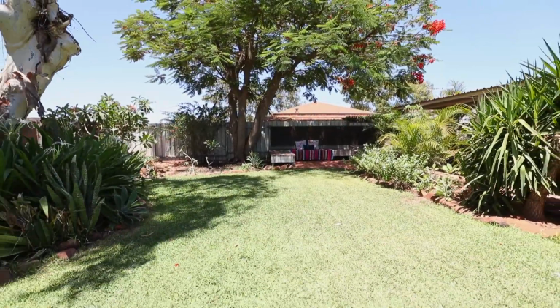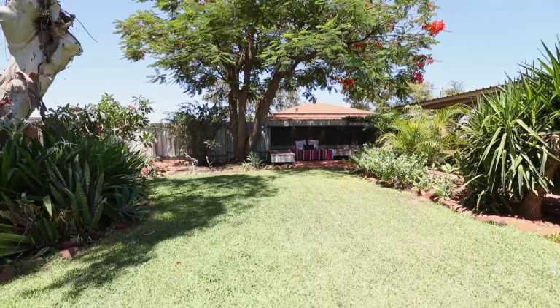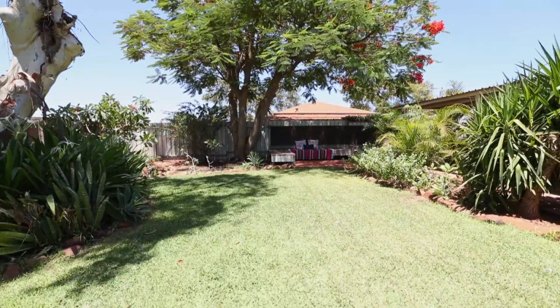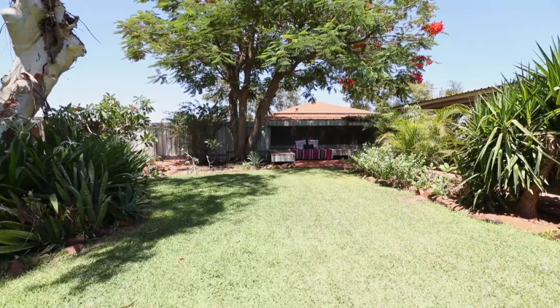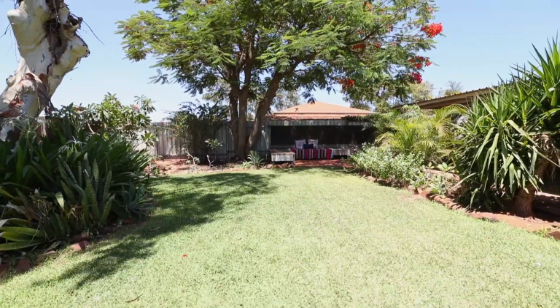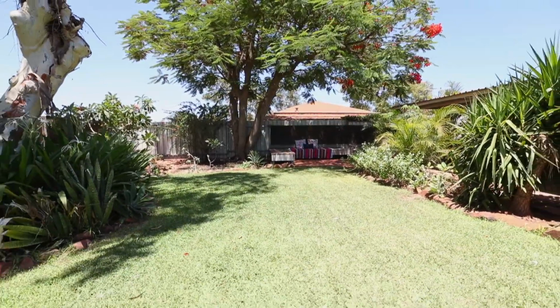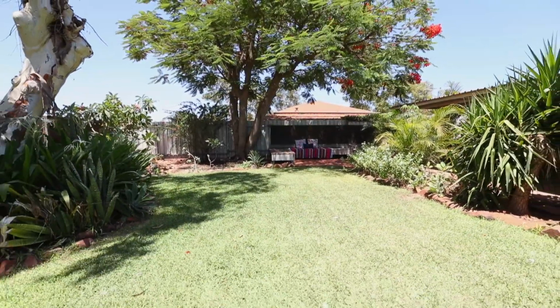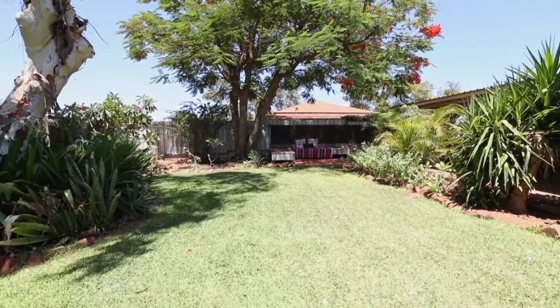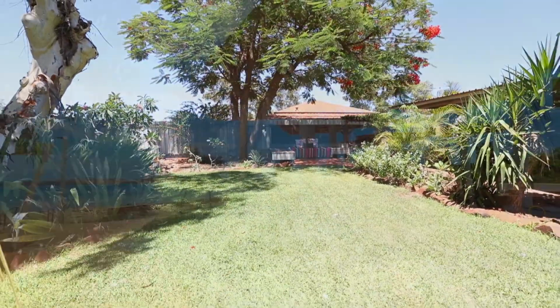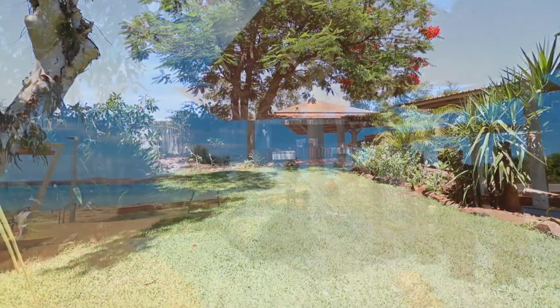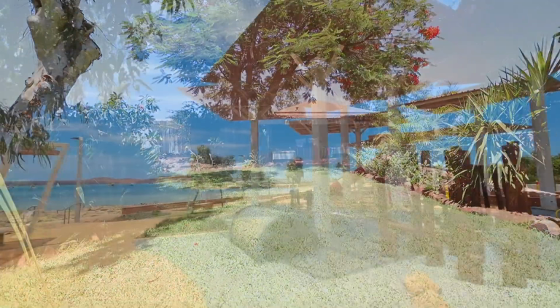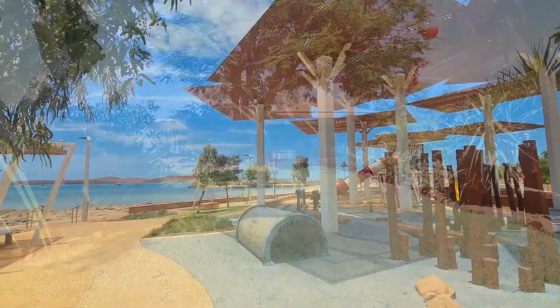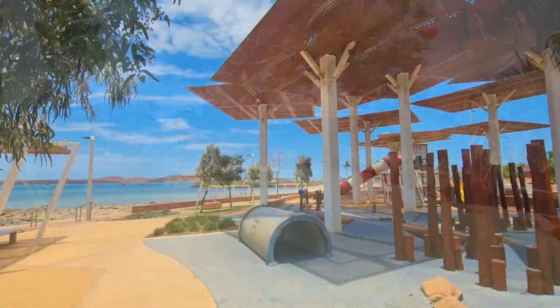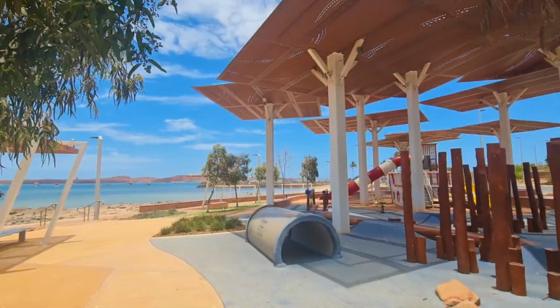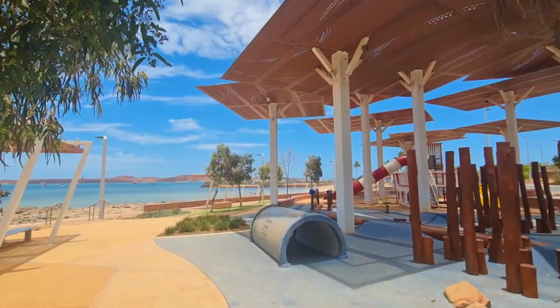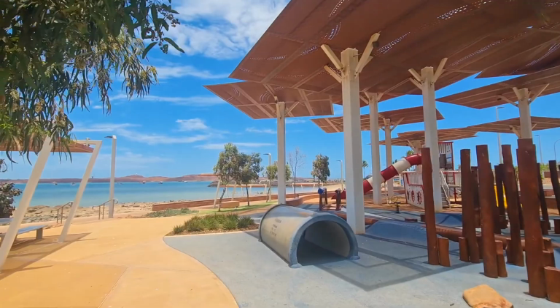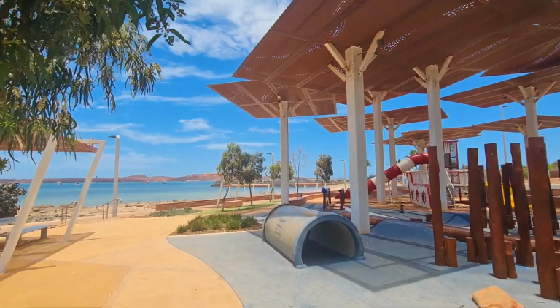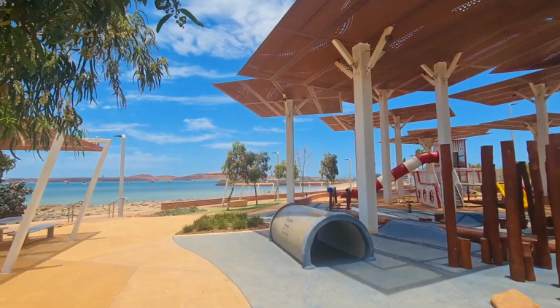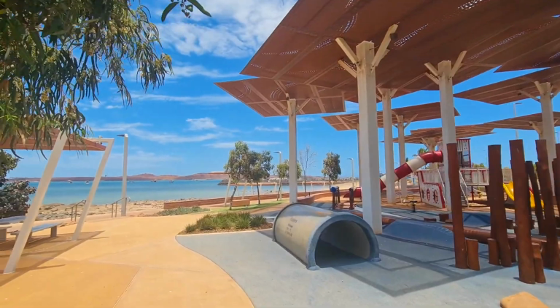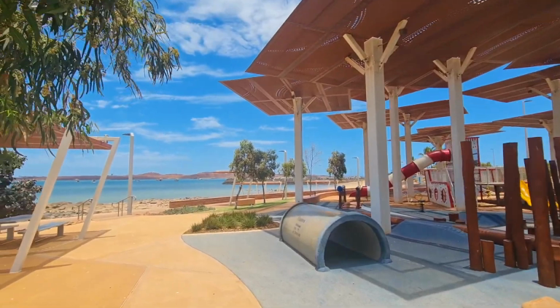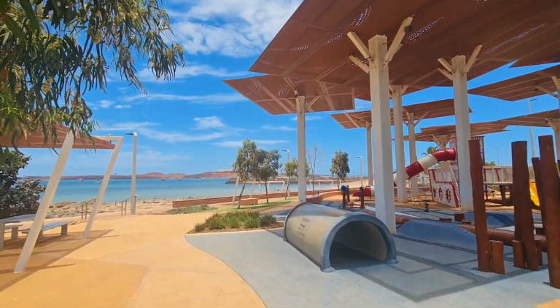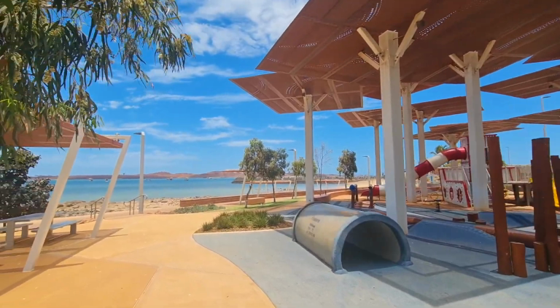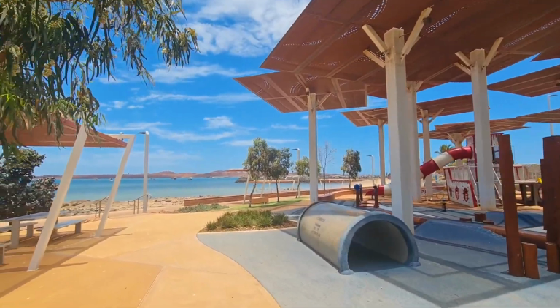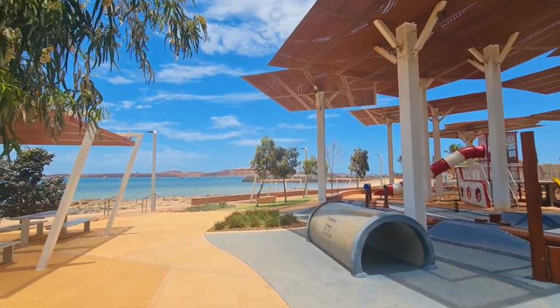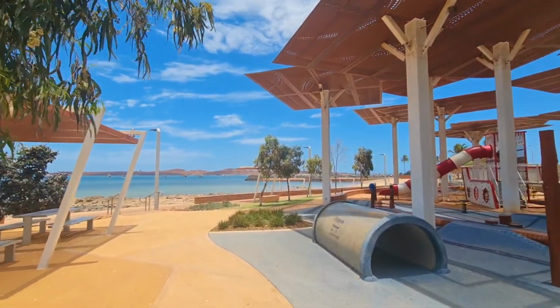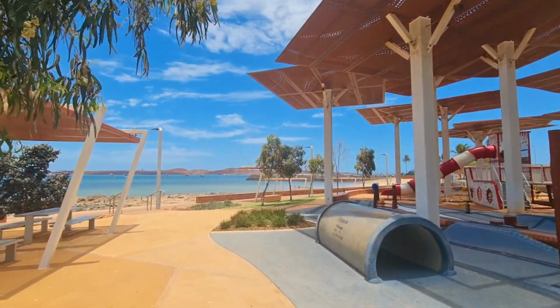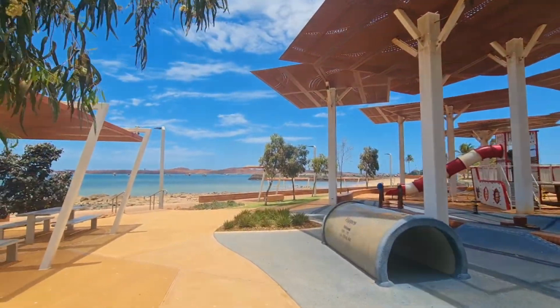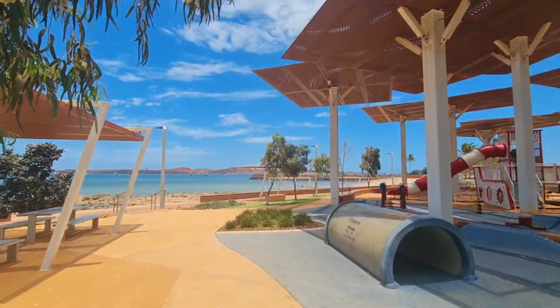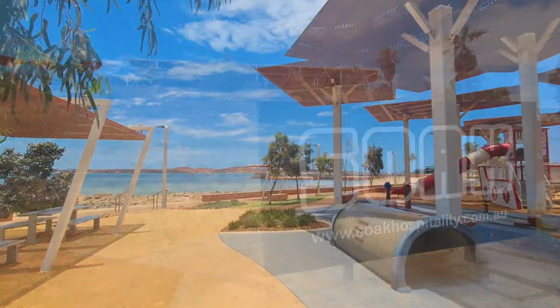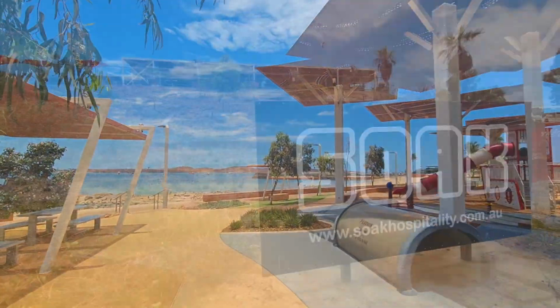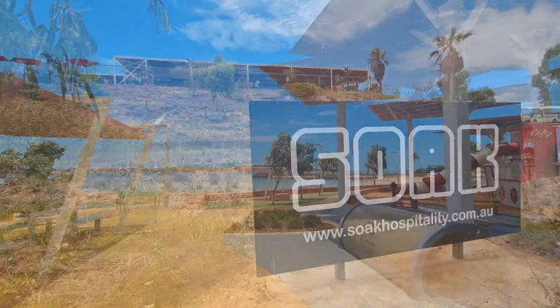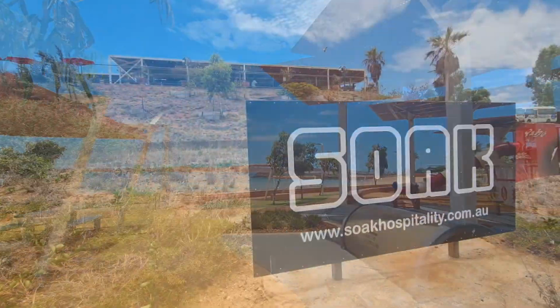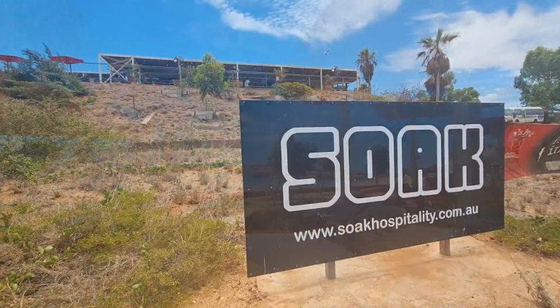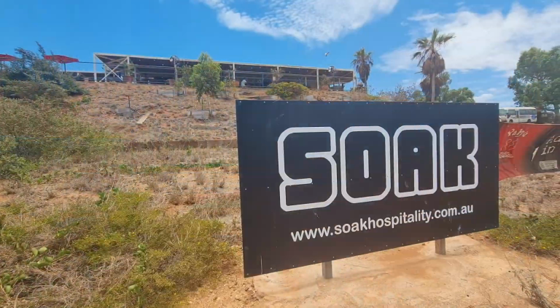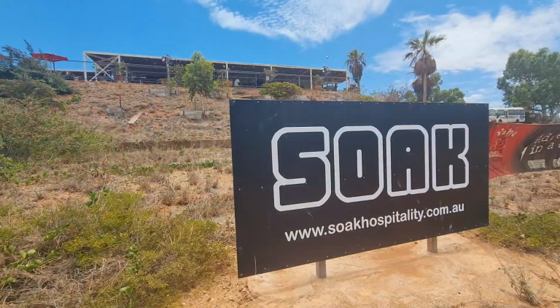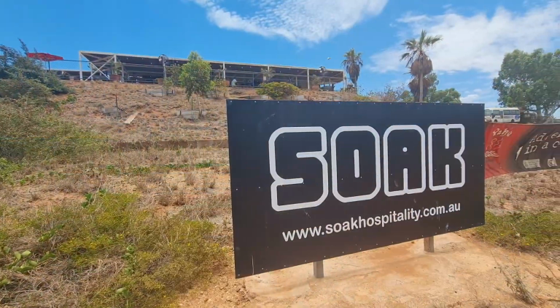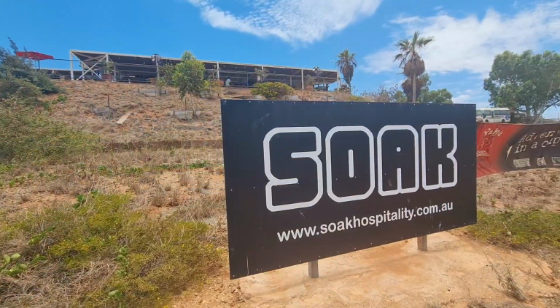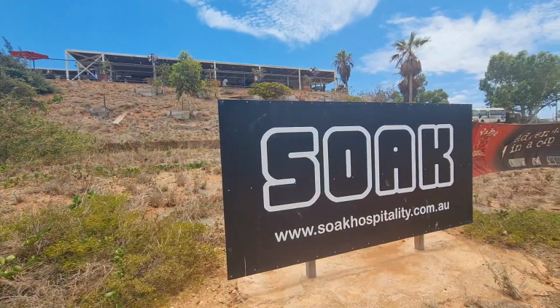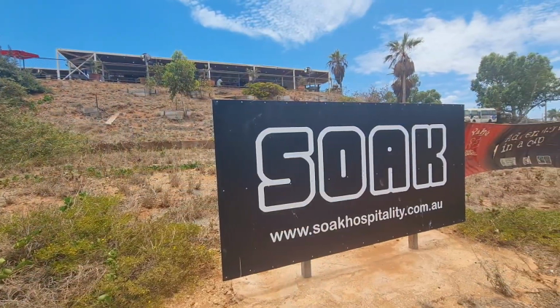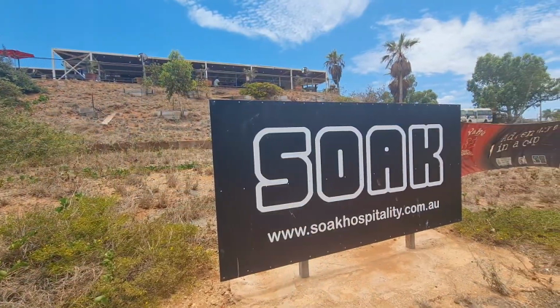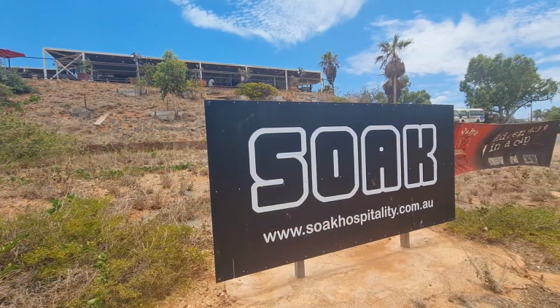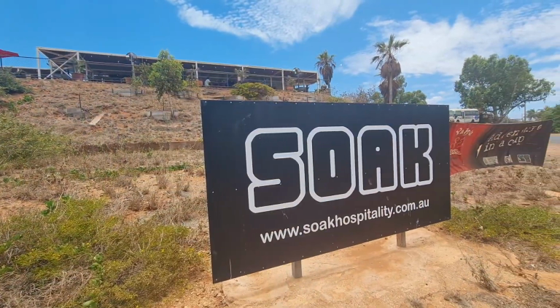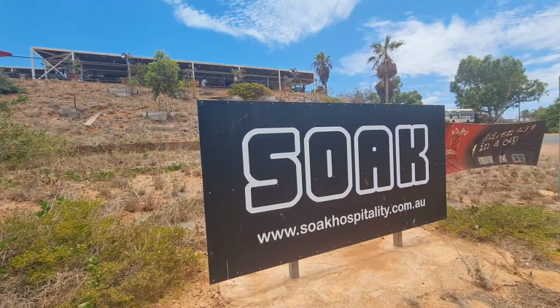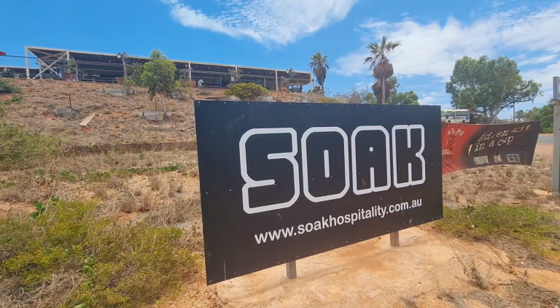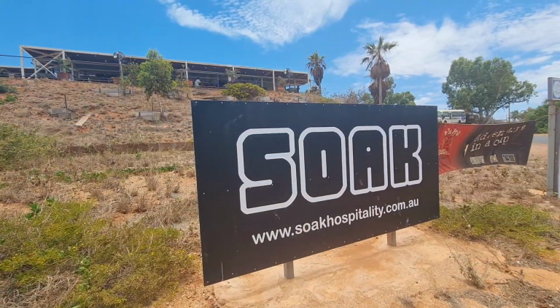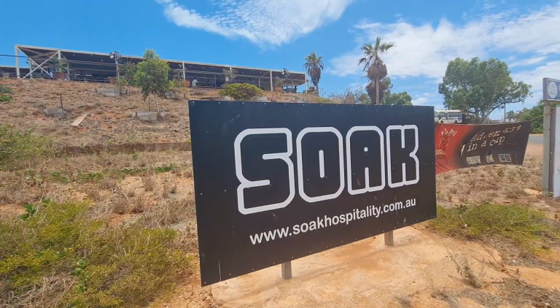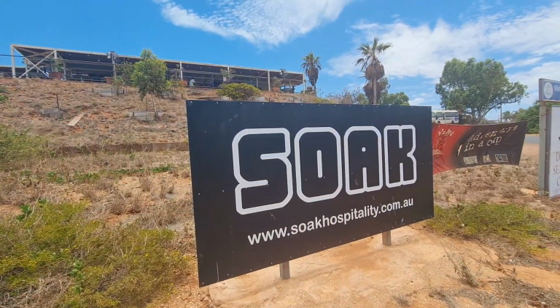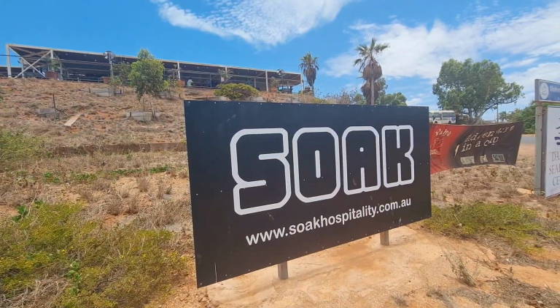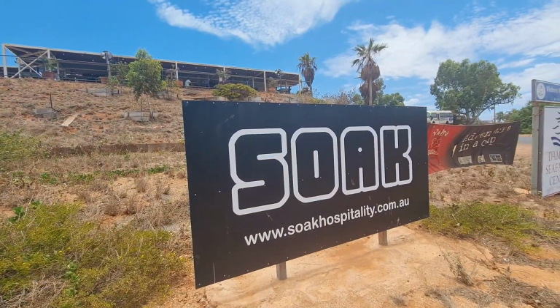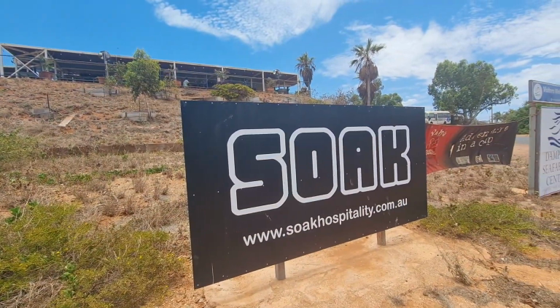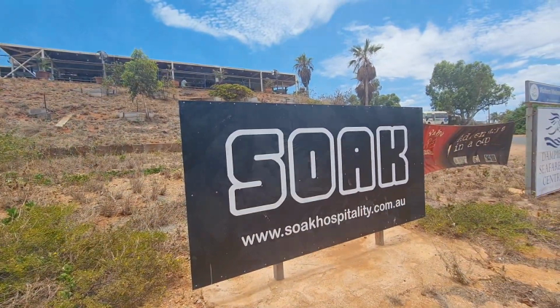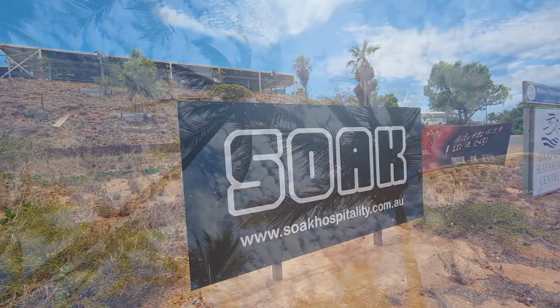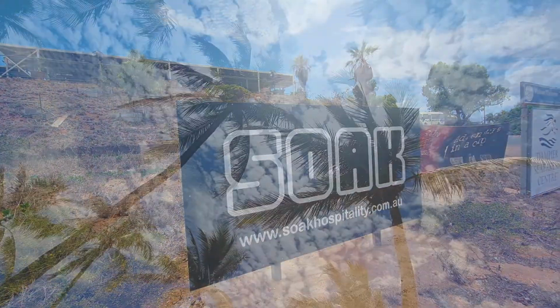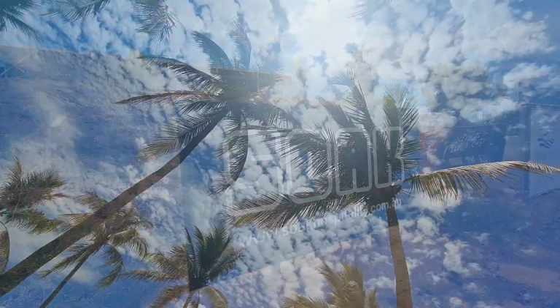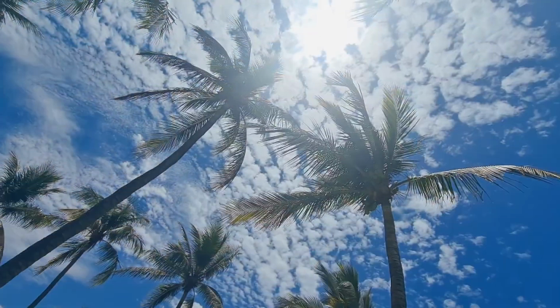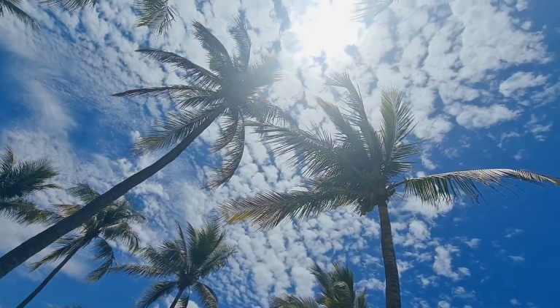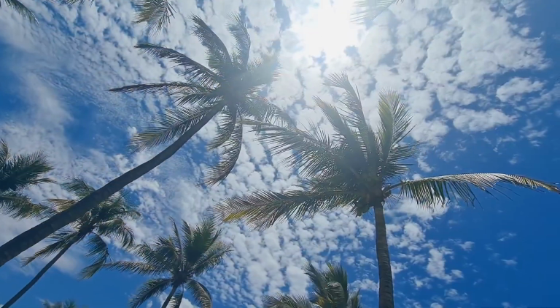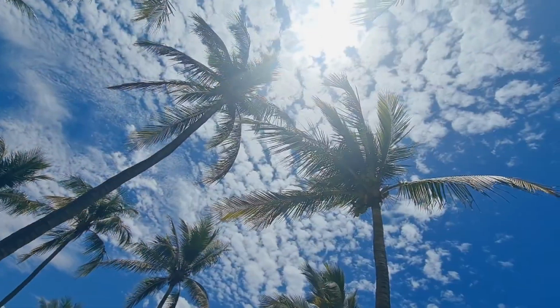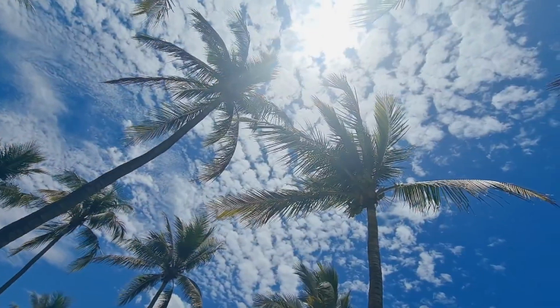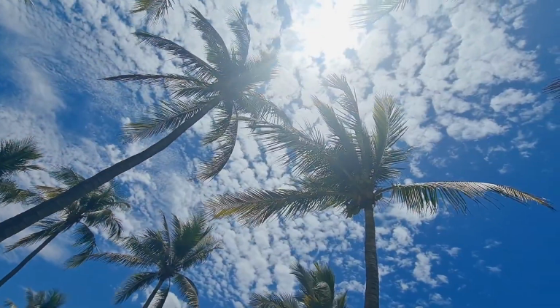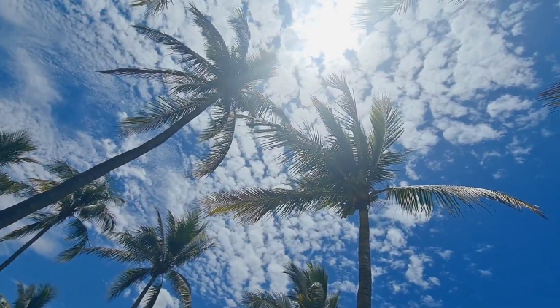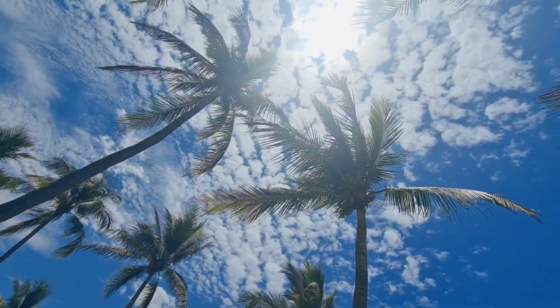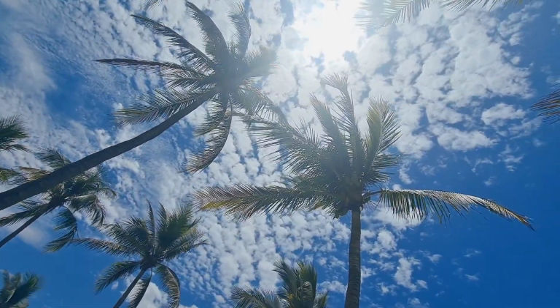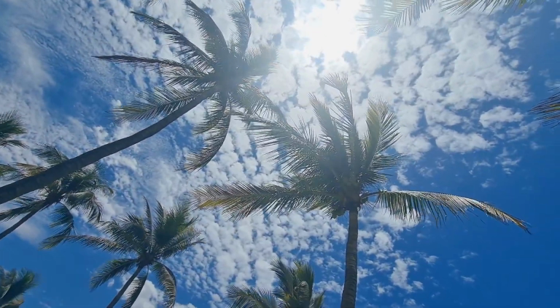Positioned just moments from the Dampier foreshore where you can grab a coffee at Soak Cafe and enjoy the fruits that Dampier has on offer.